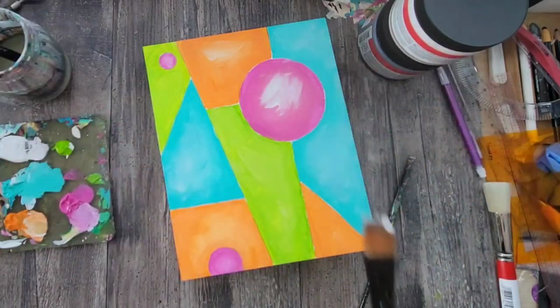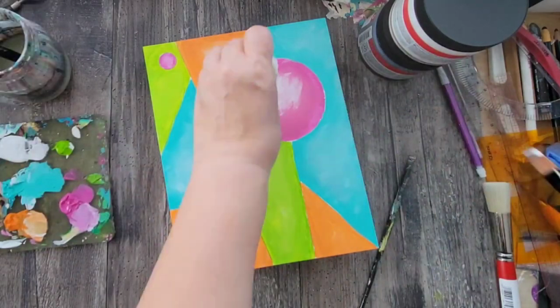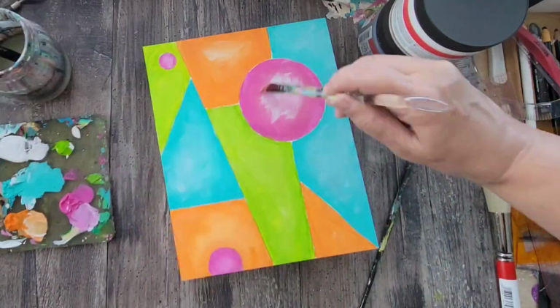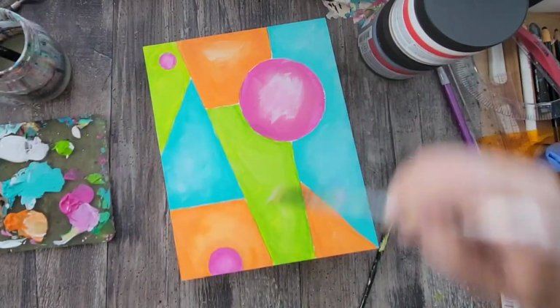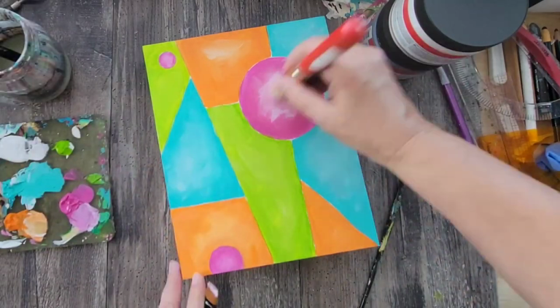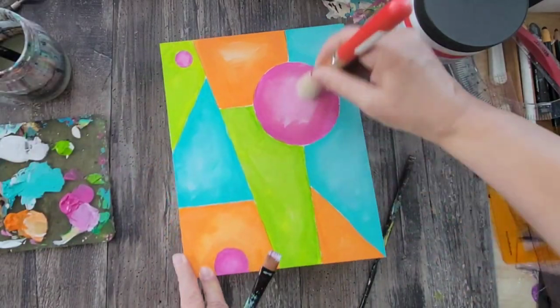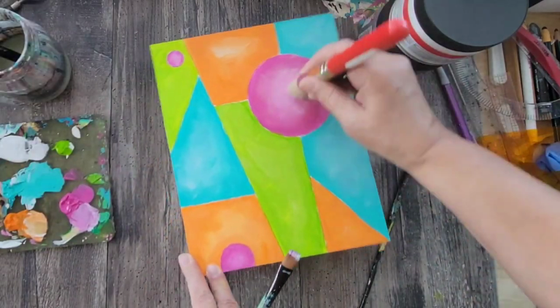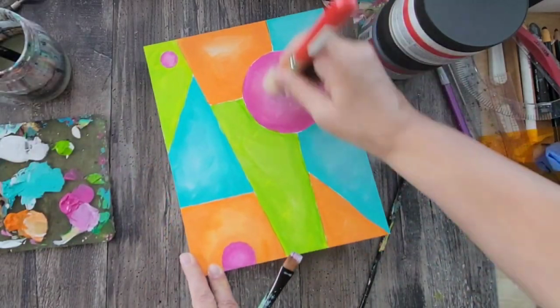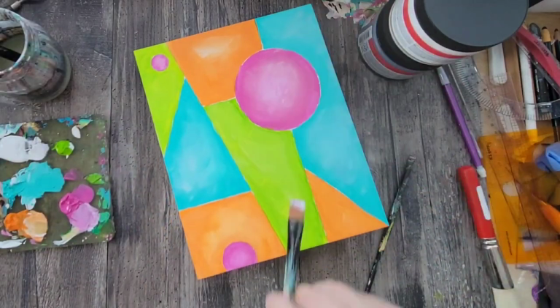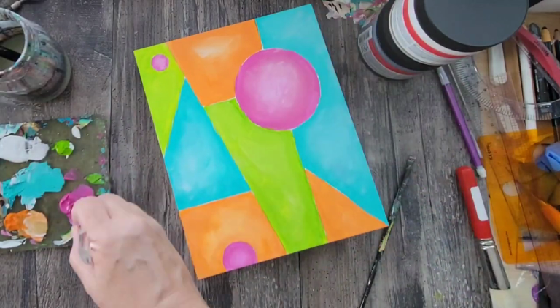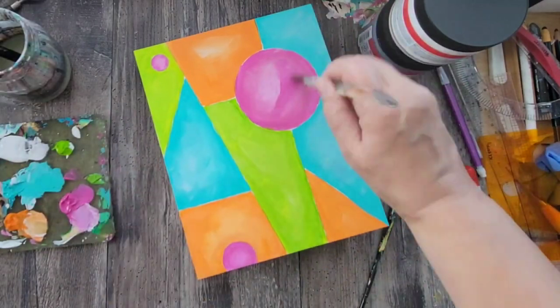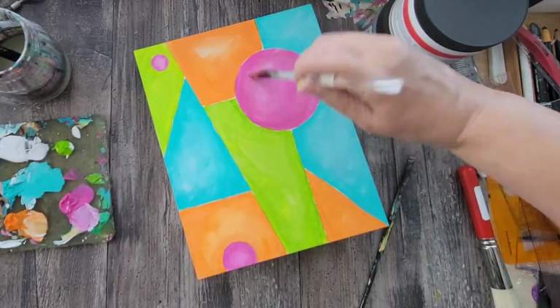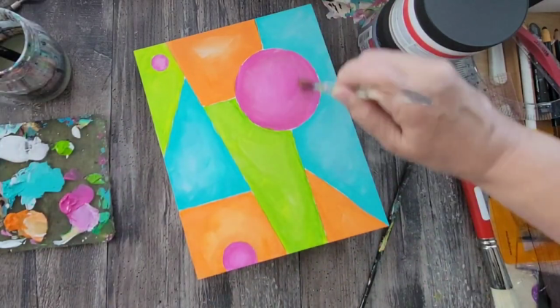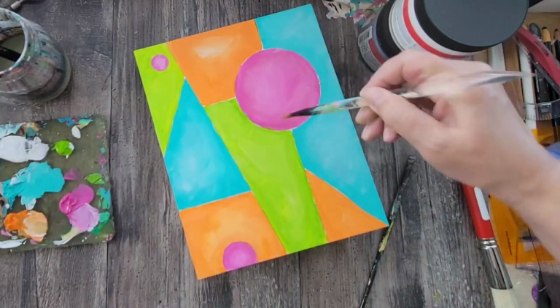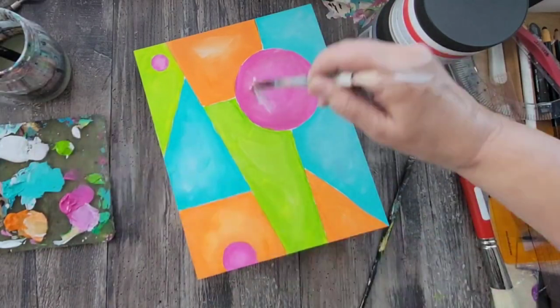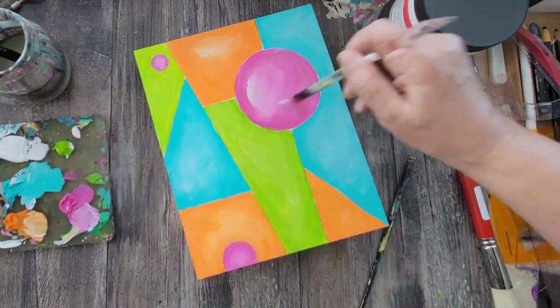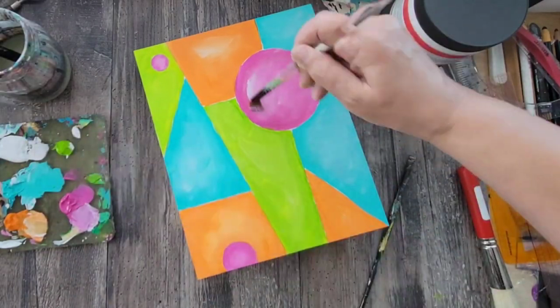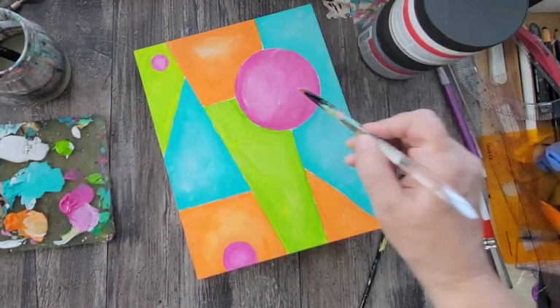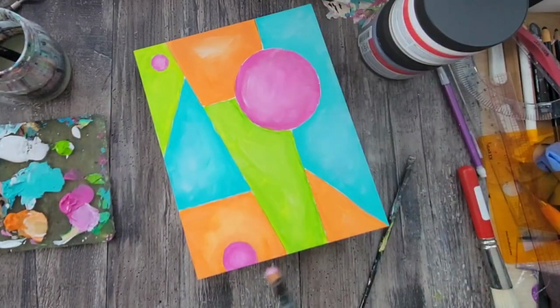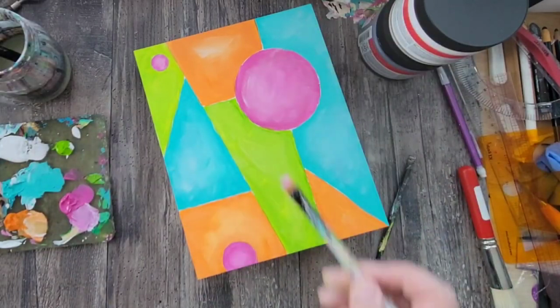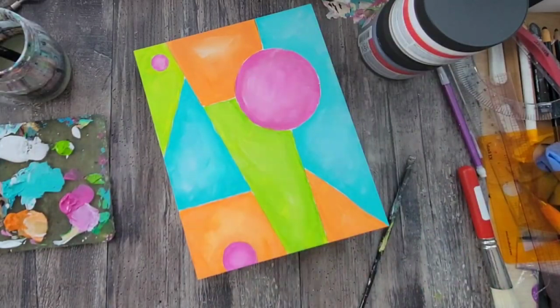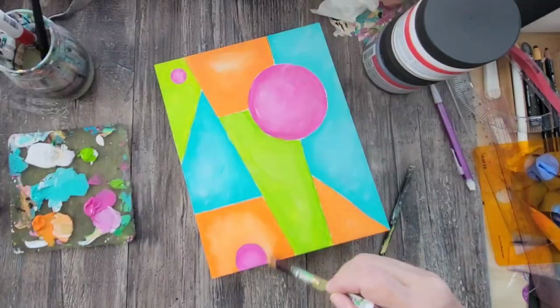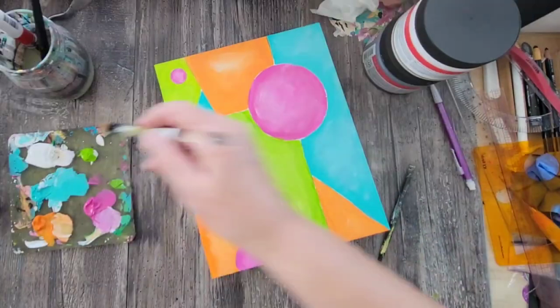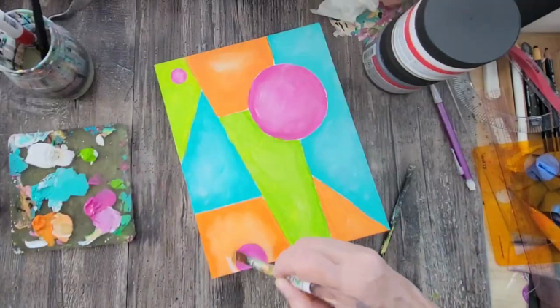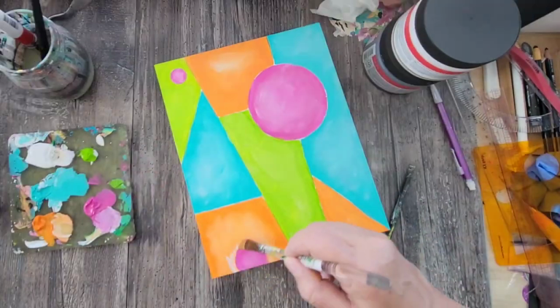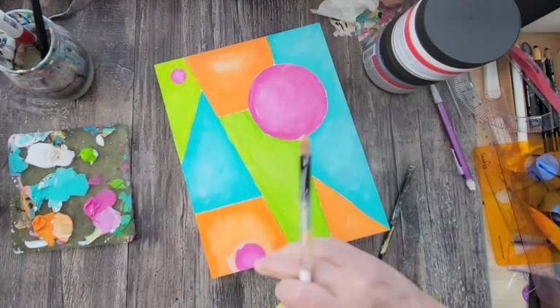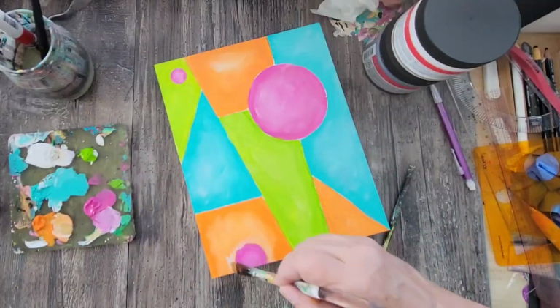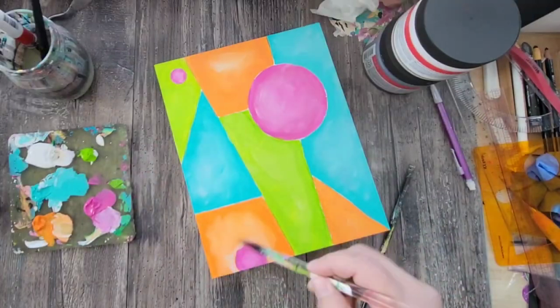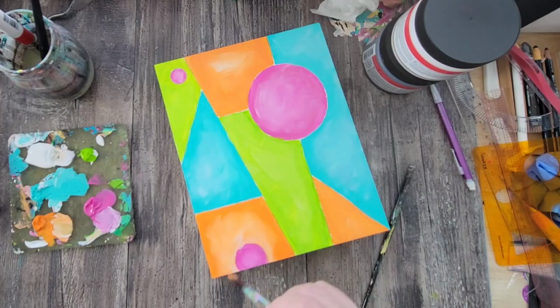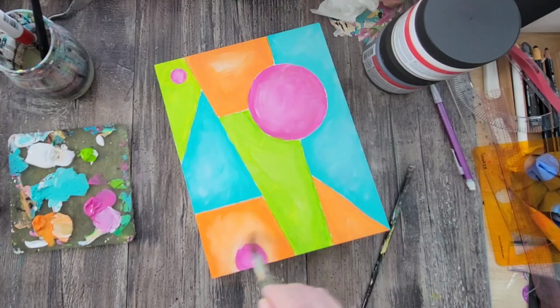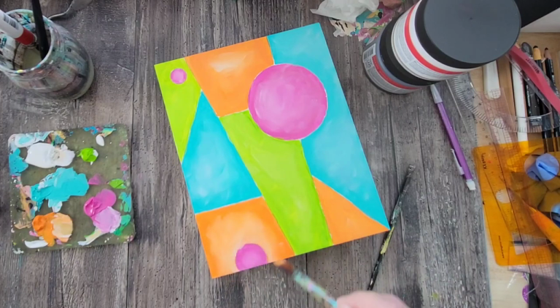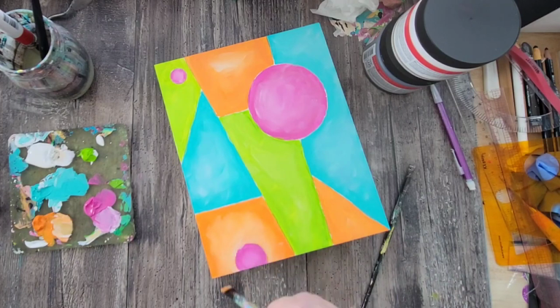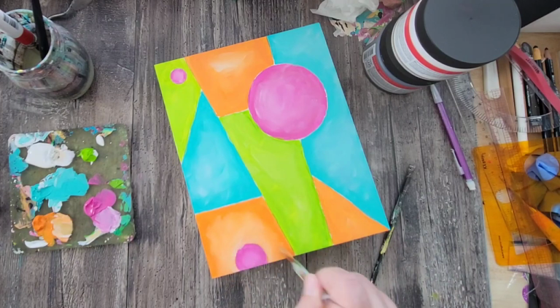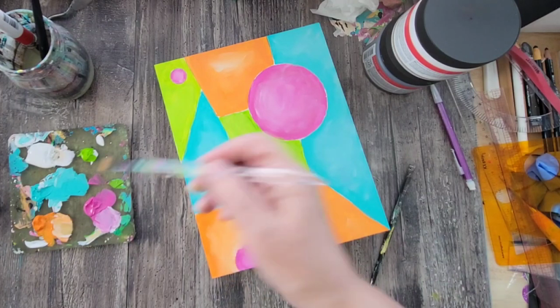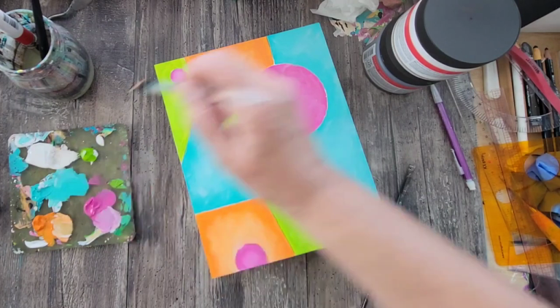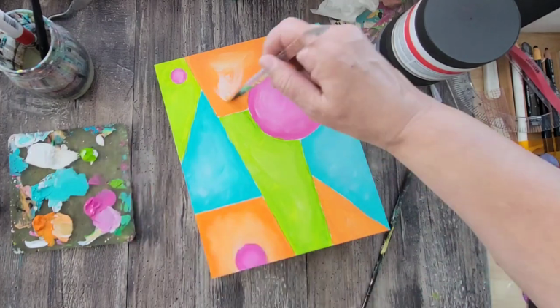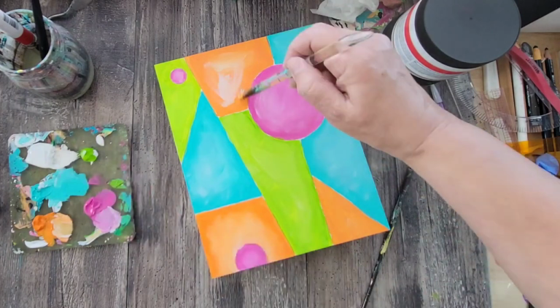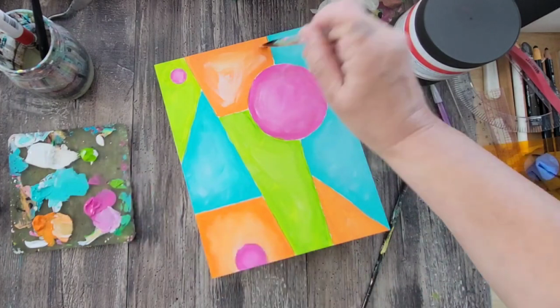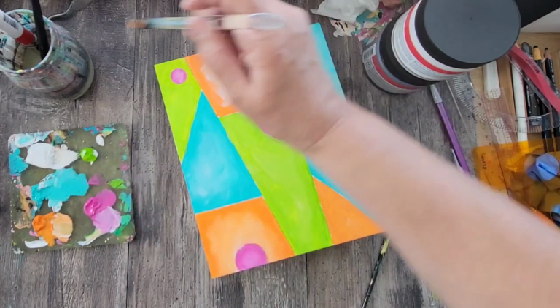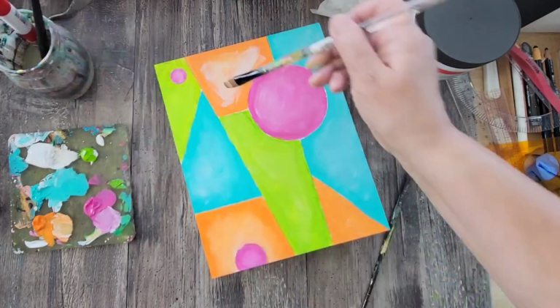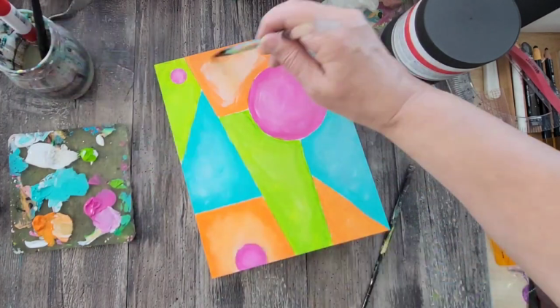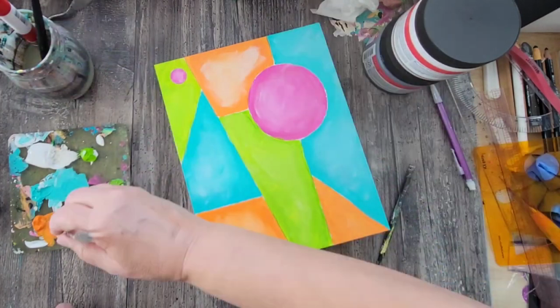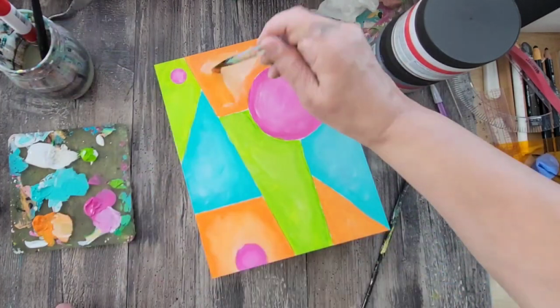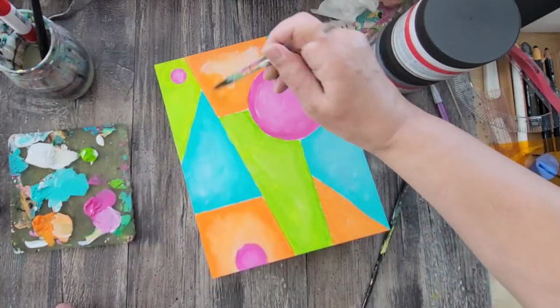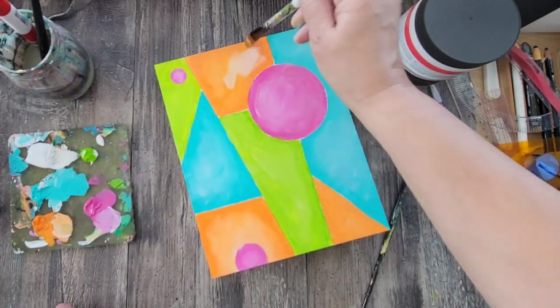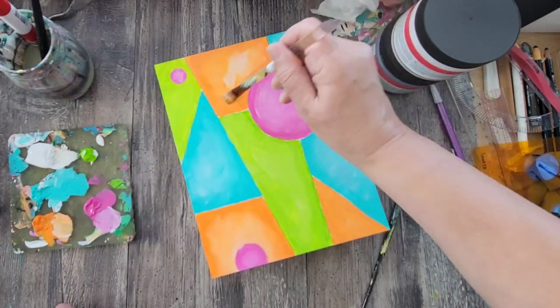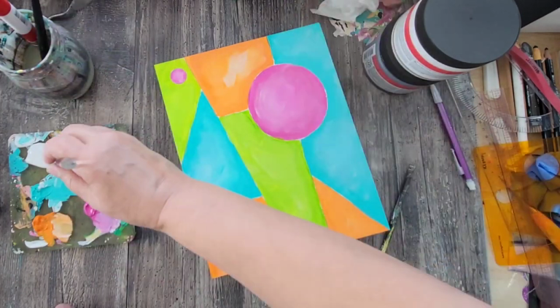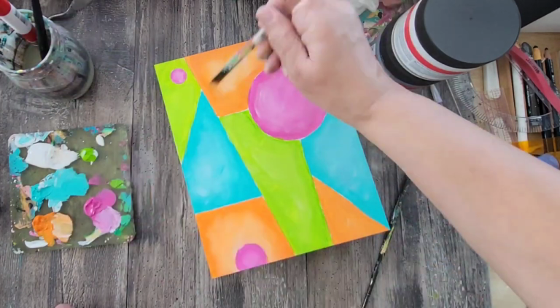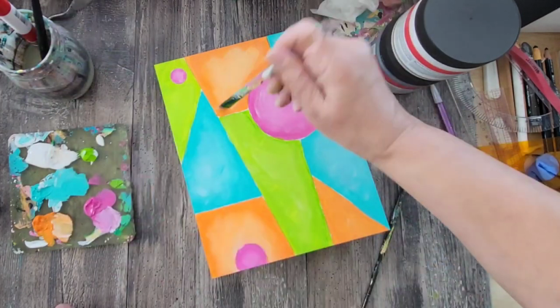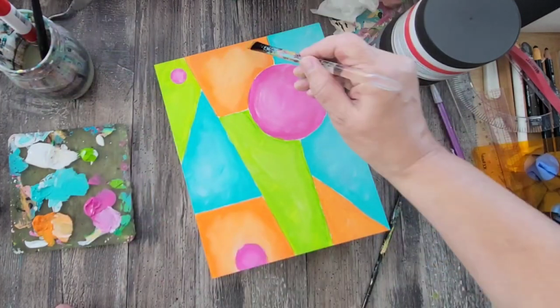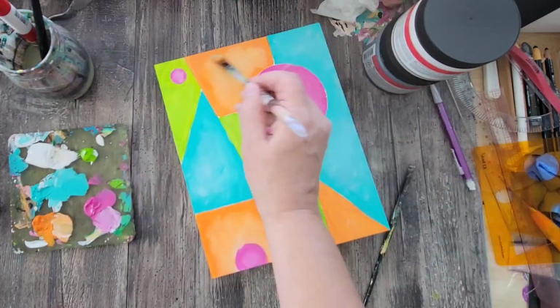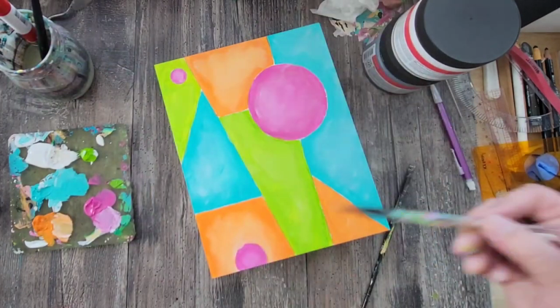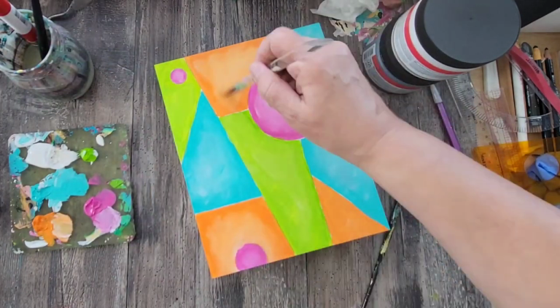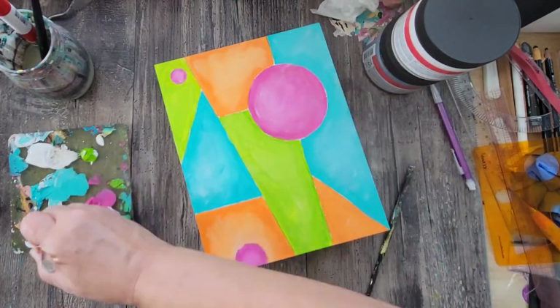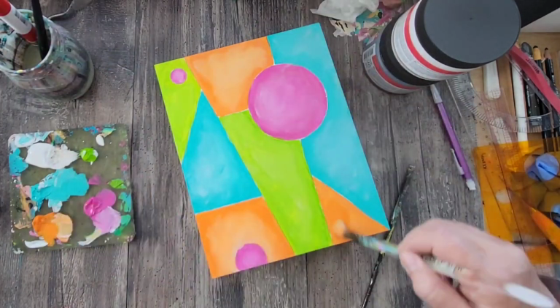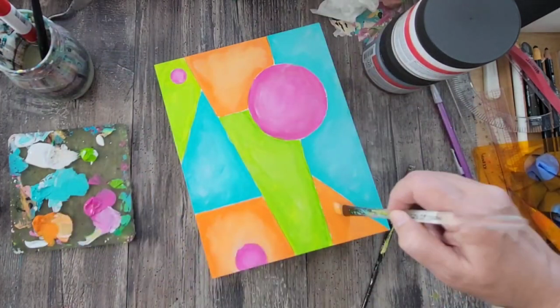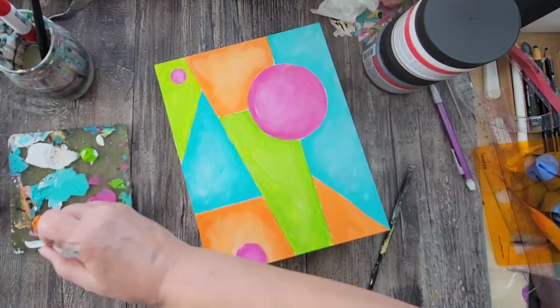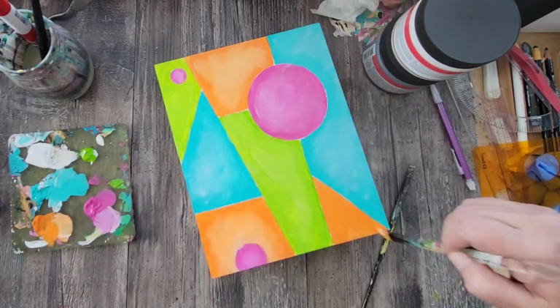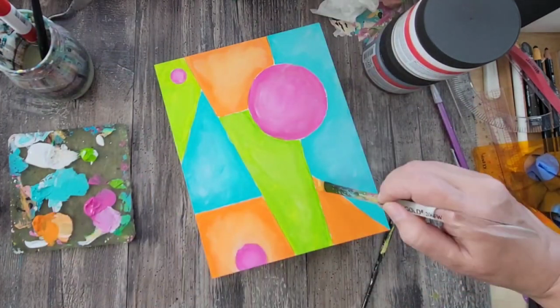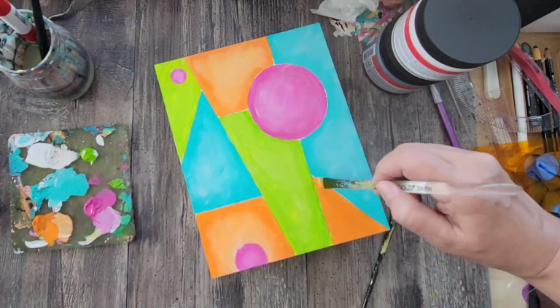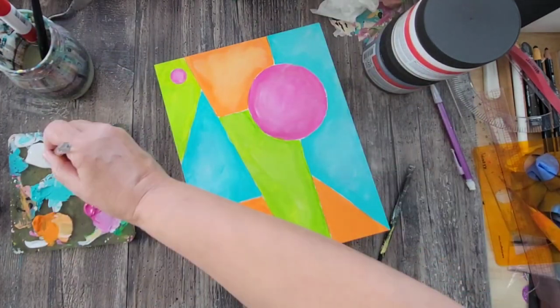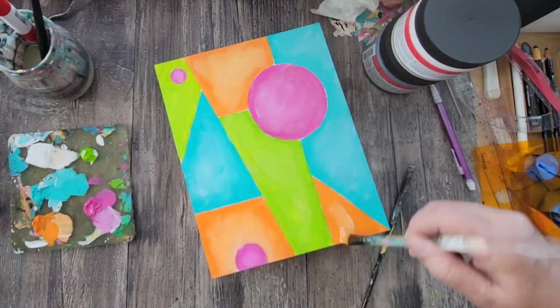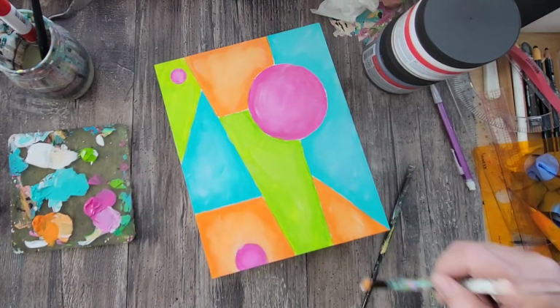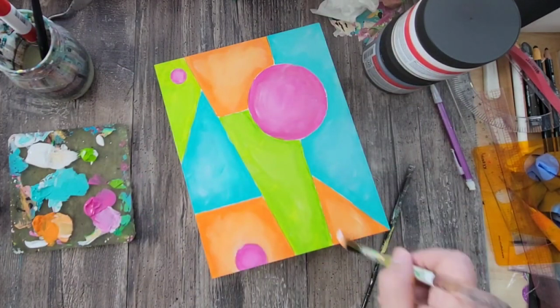I'm continuing to add the same colors as well as some of that gesso. My goal is to really end up with a nice rich color palette.